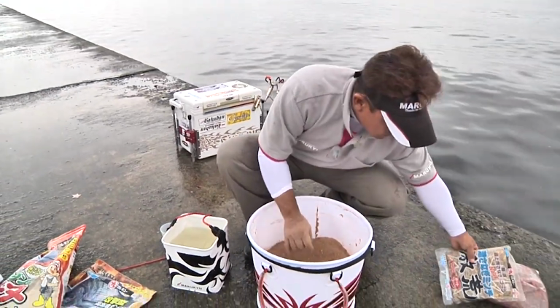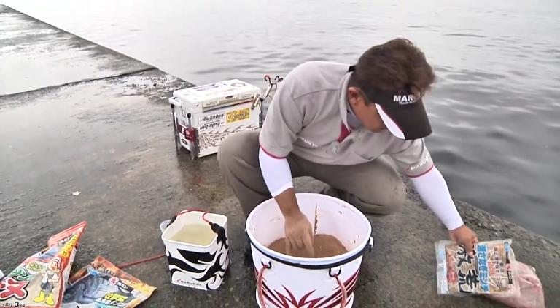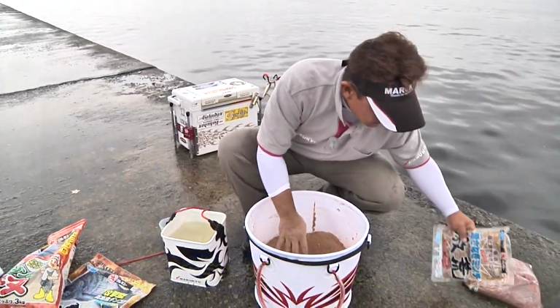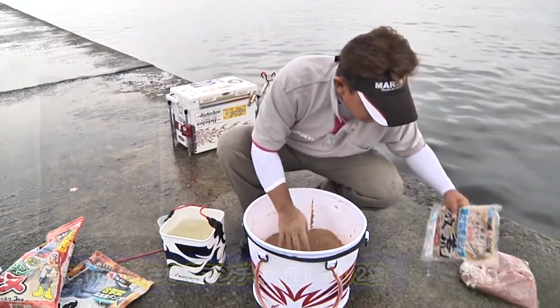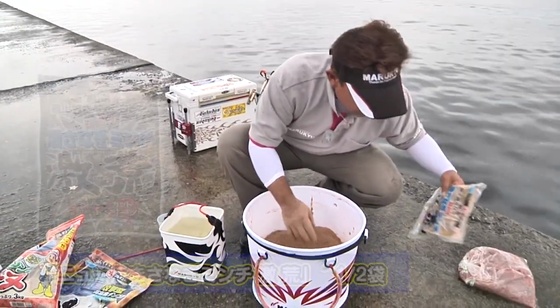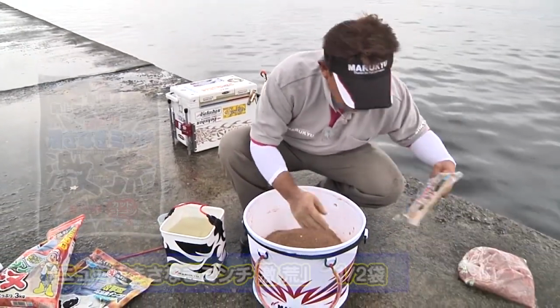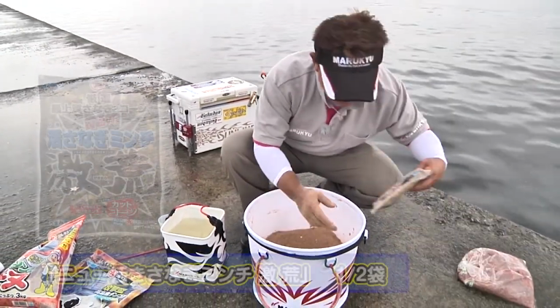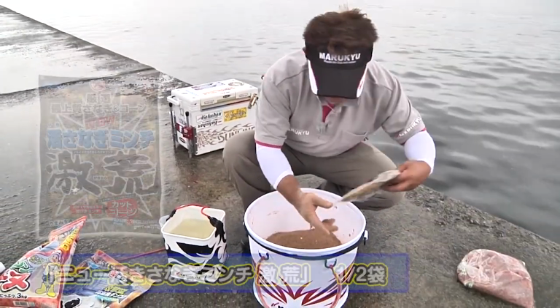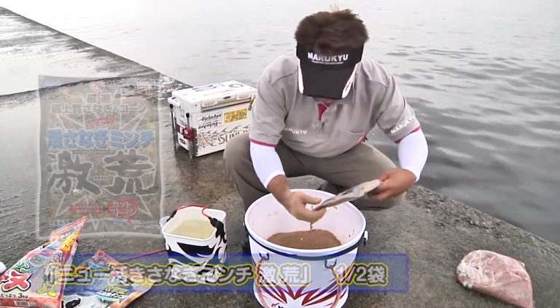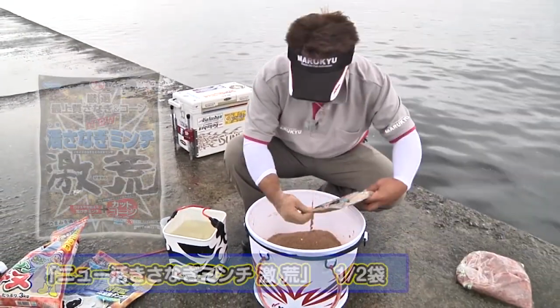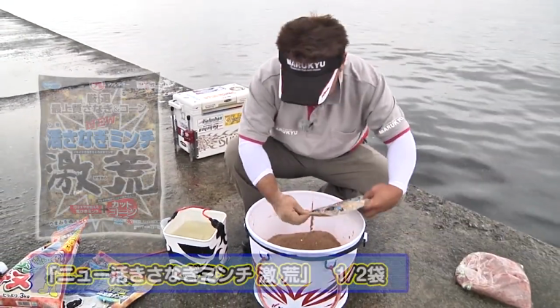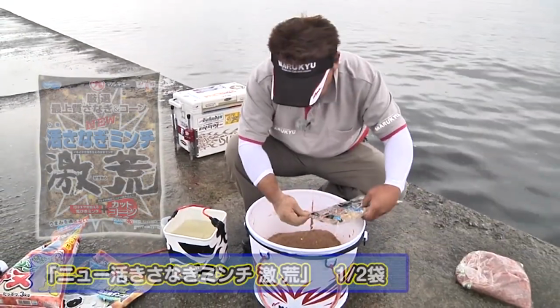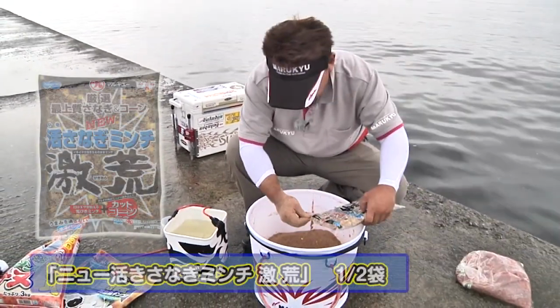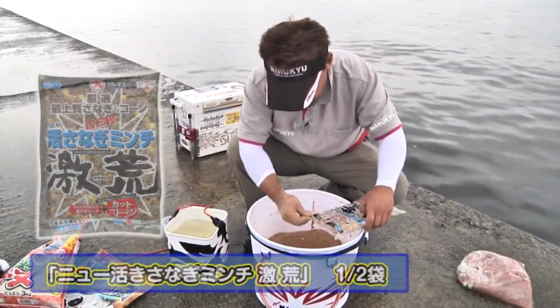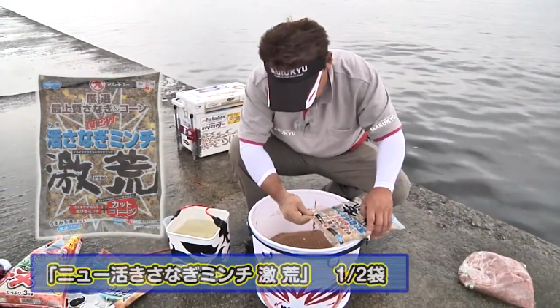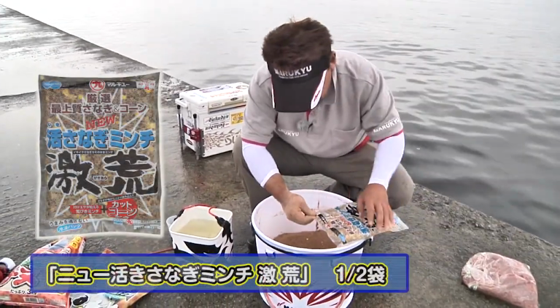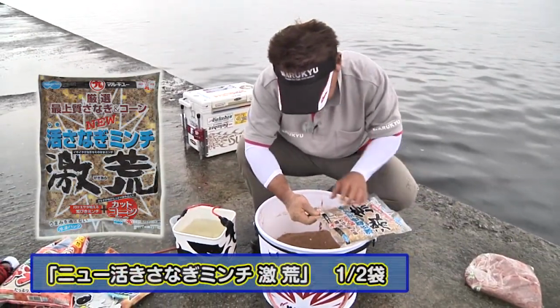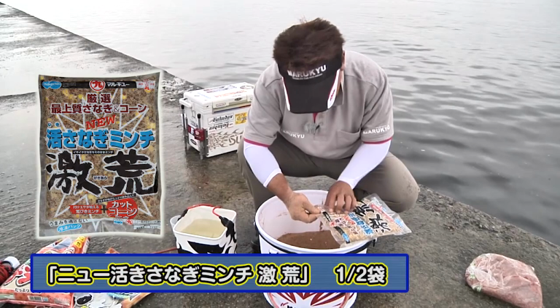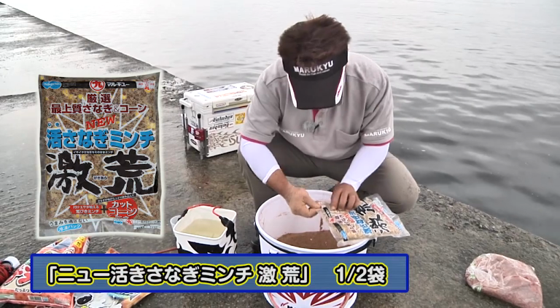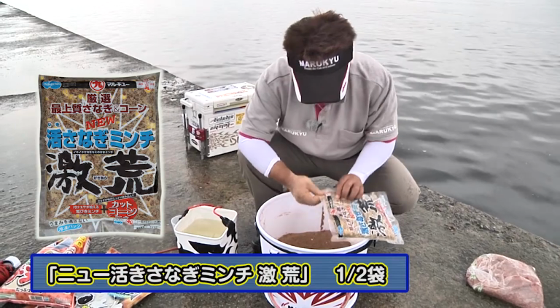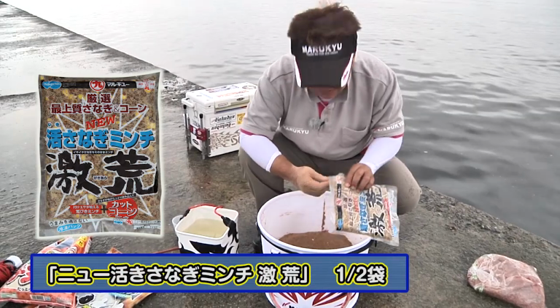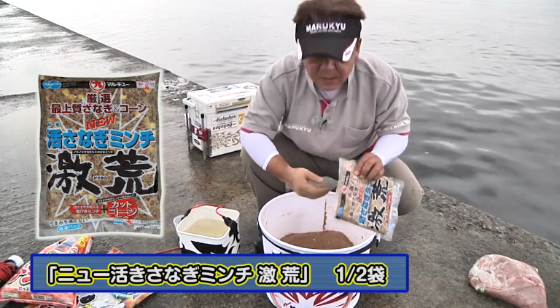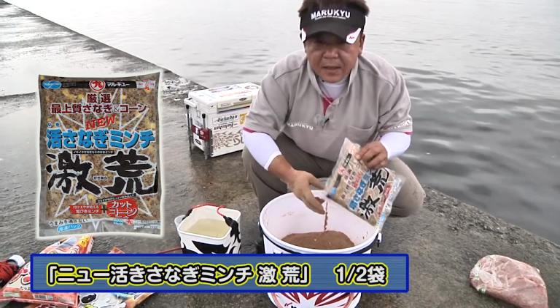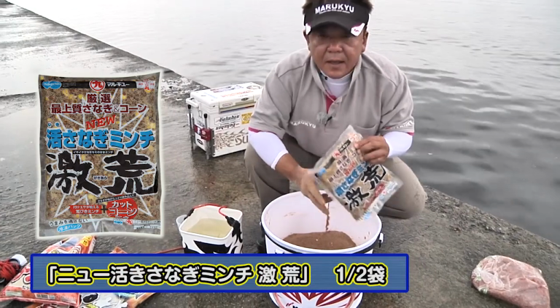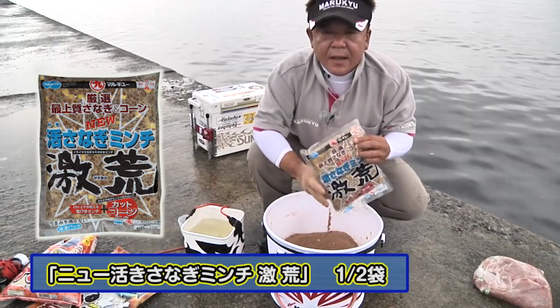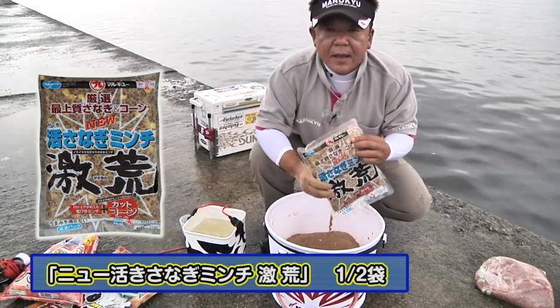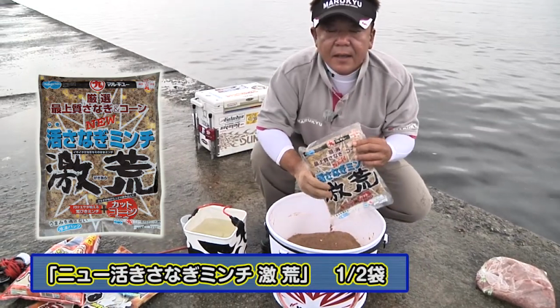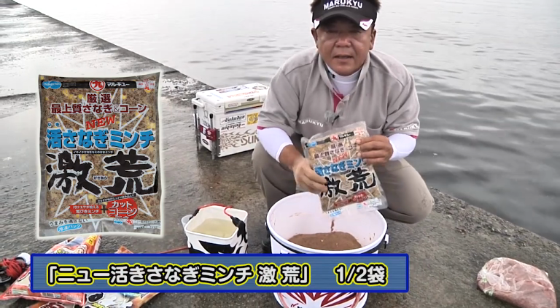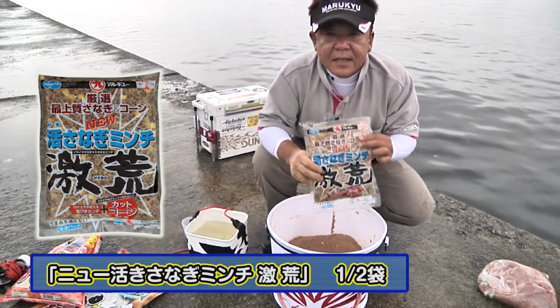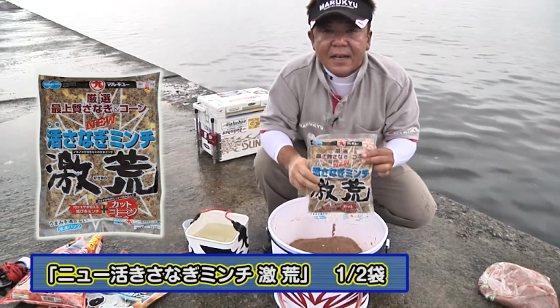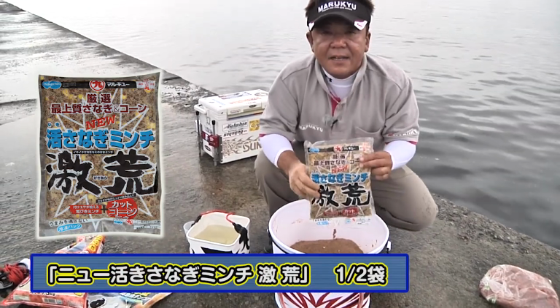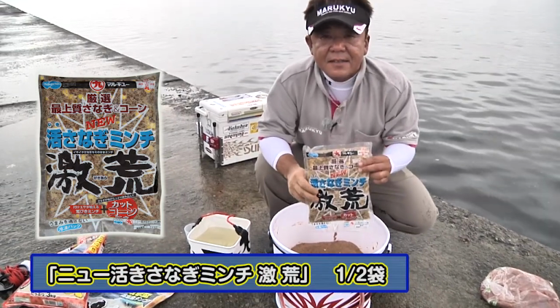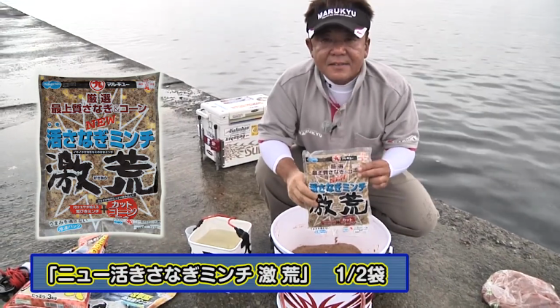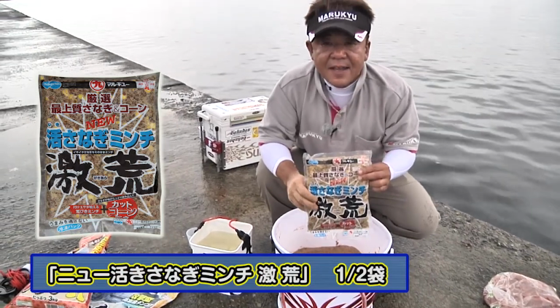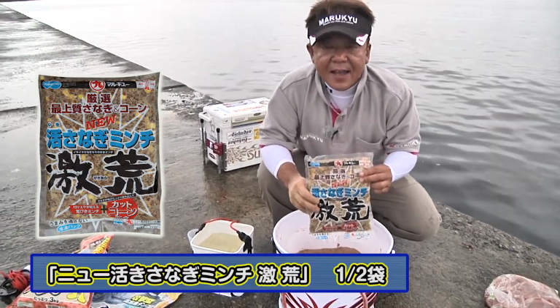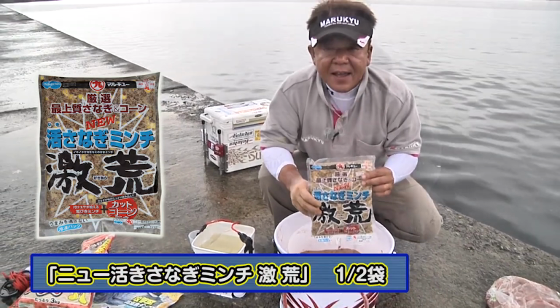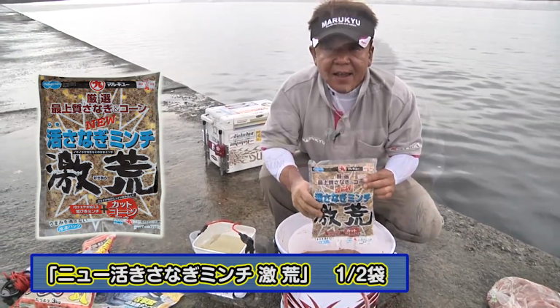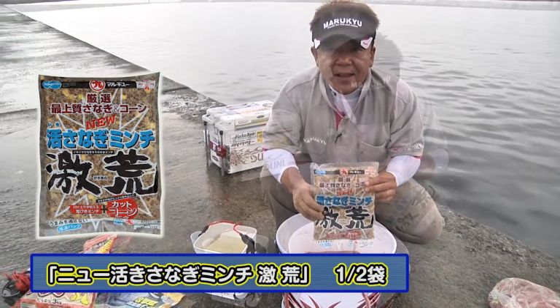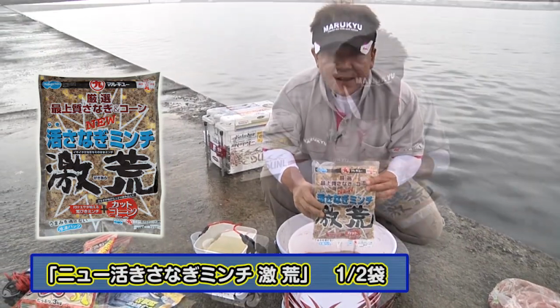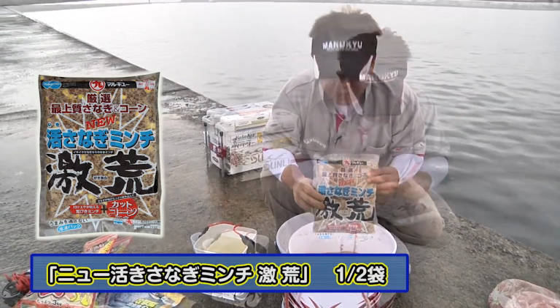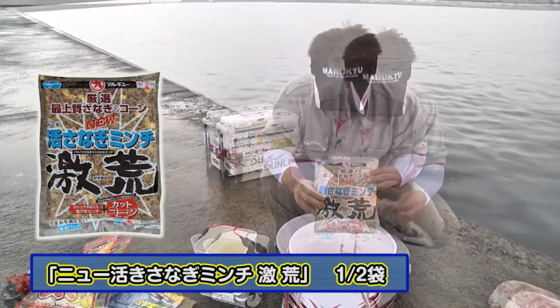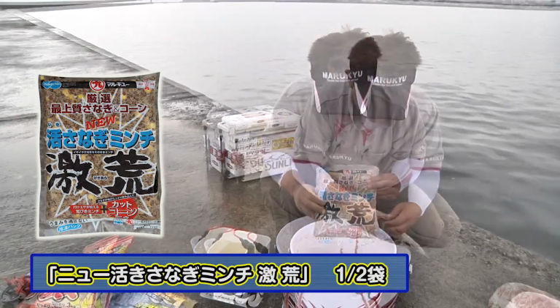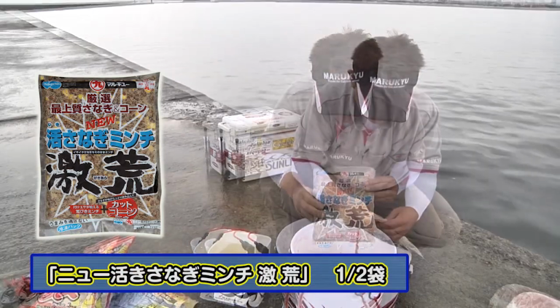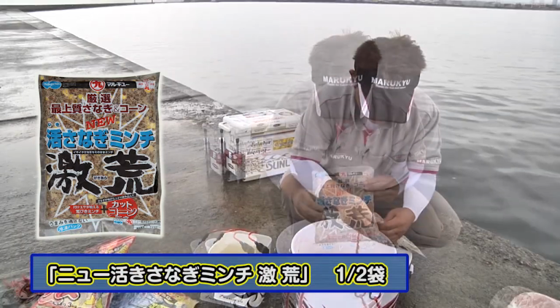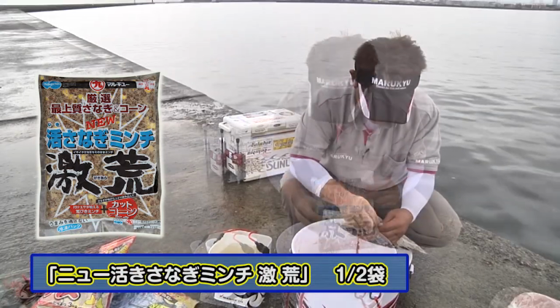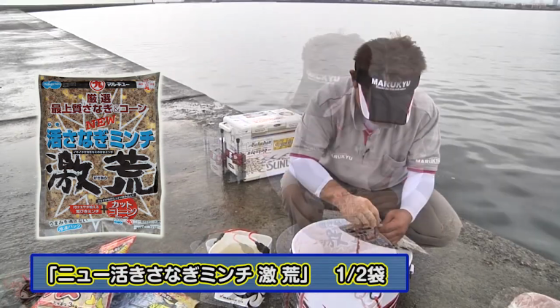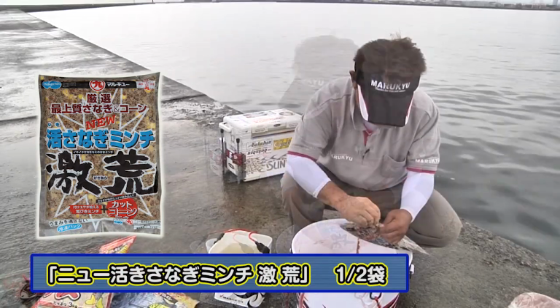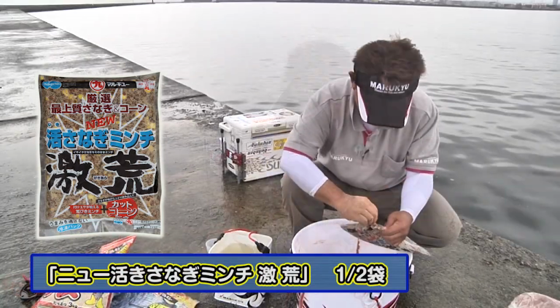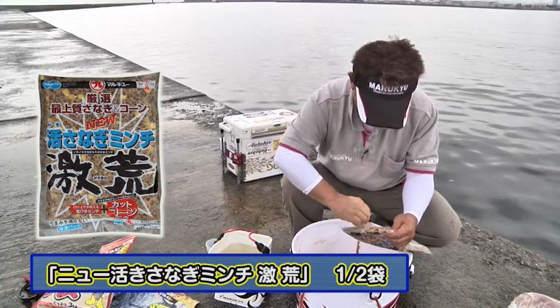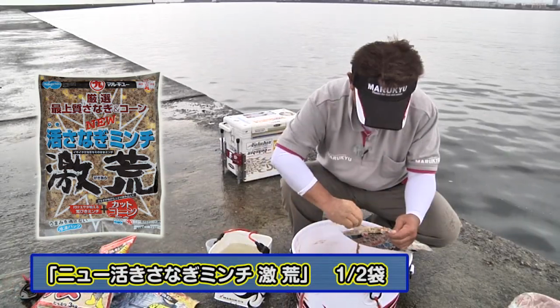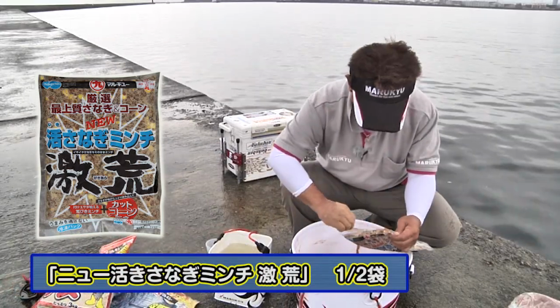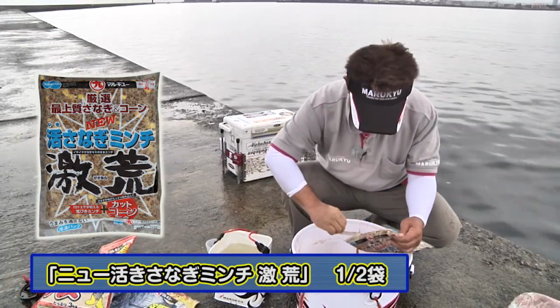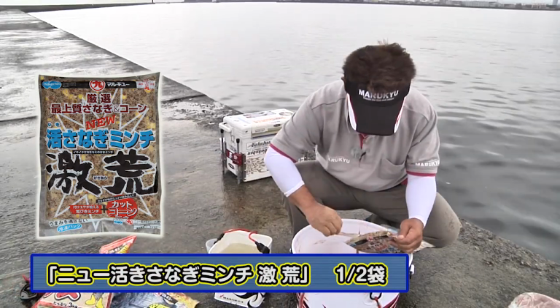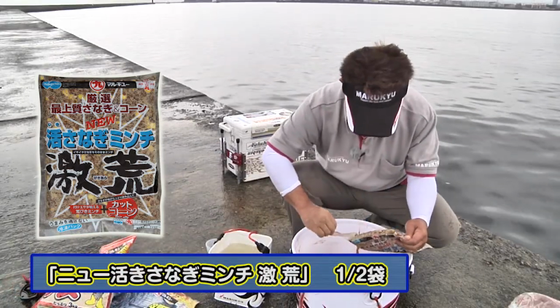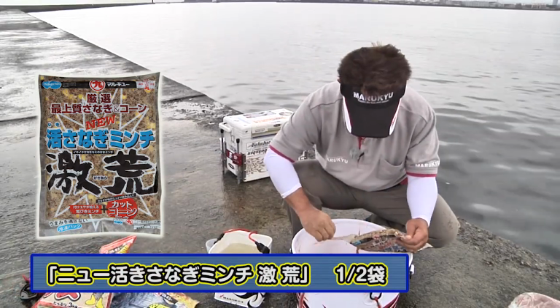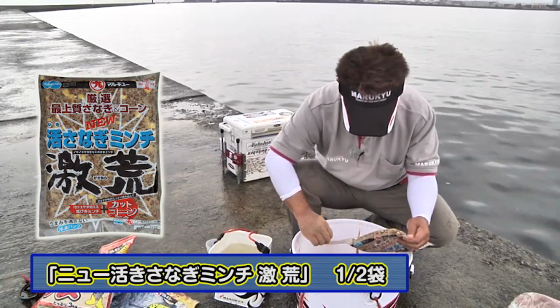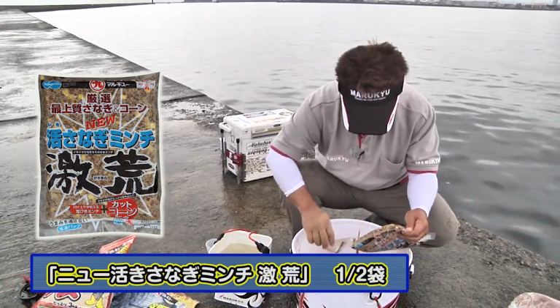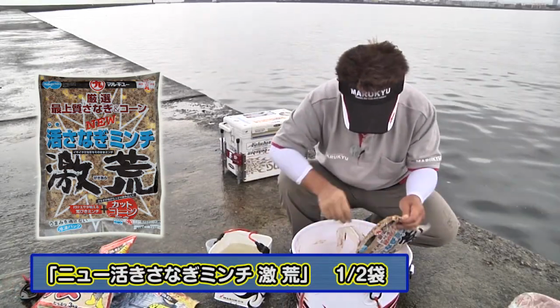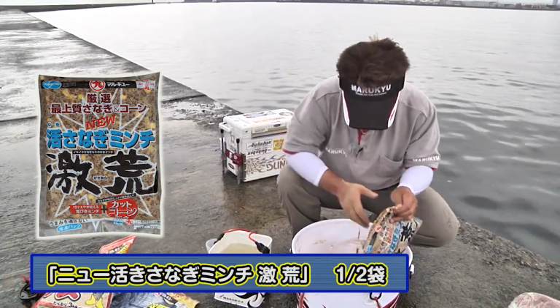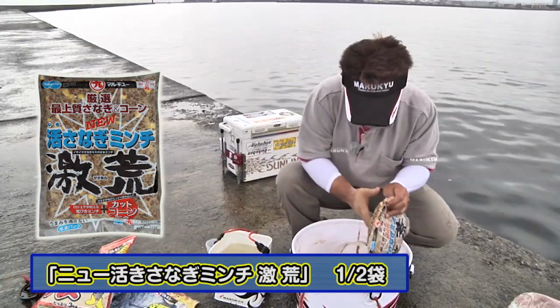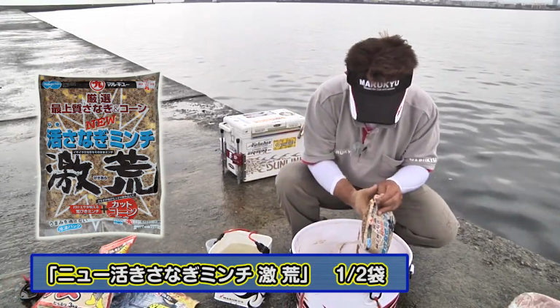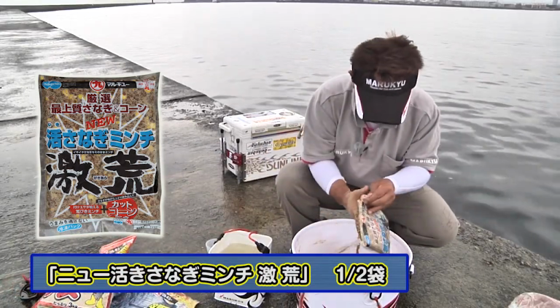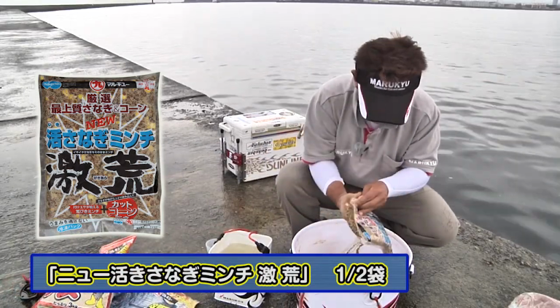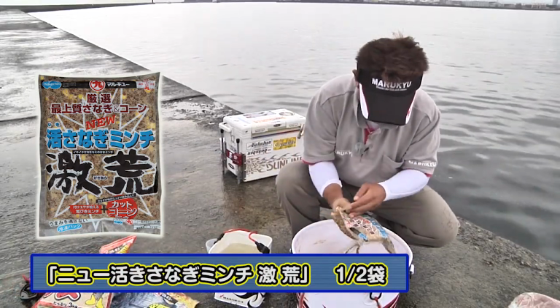これは私のやり方なんですけど、卵を入れたら必ず海水を少し入れて、粉物に少し水分を与えるという形を取らせてもらっています。次に激アラですね、これを半袋入れます。